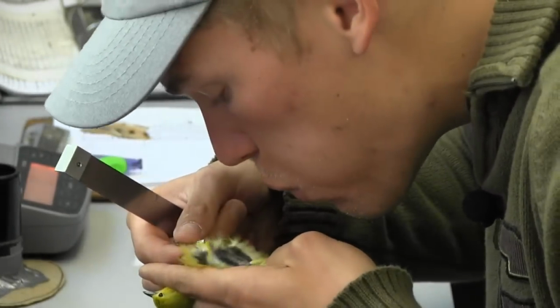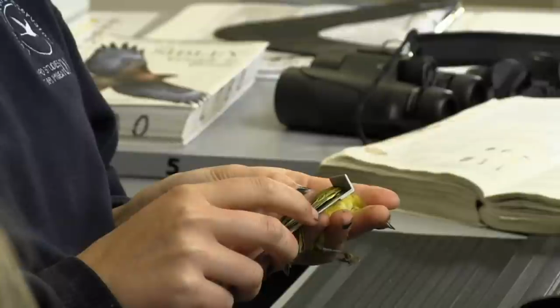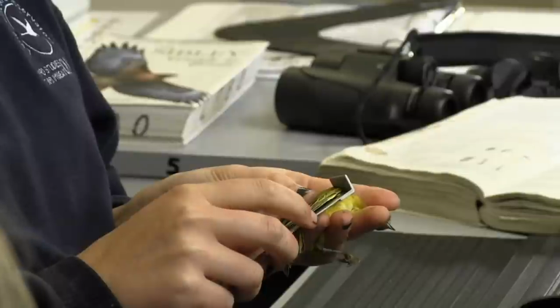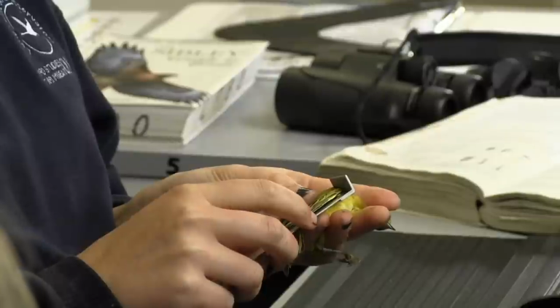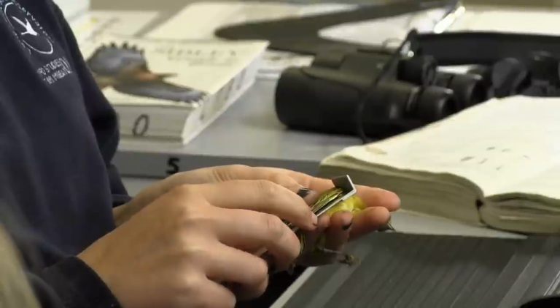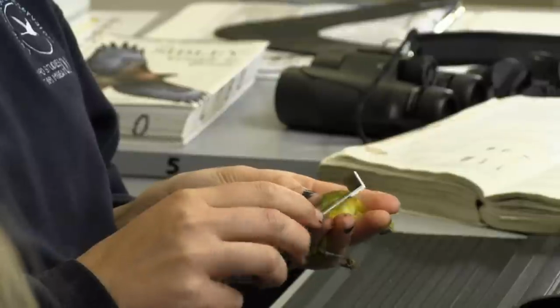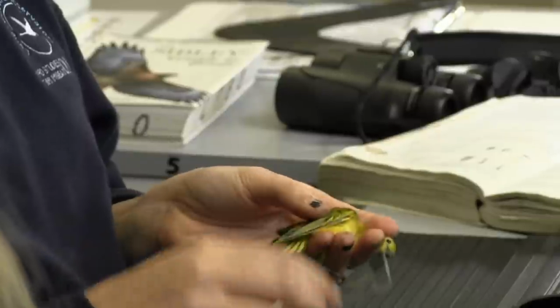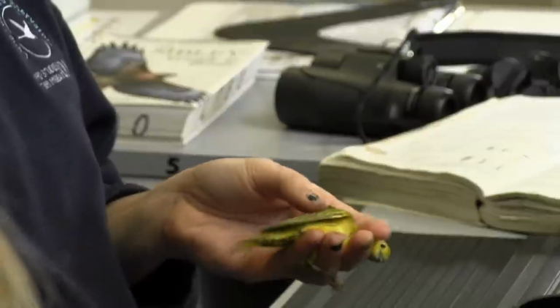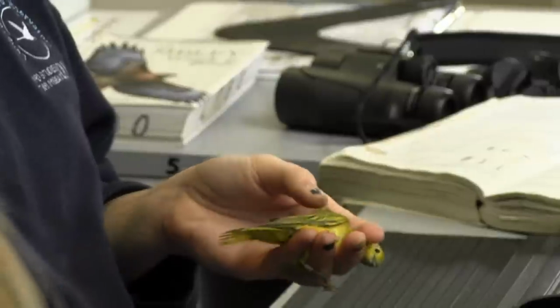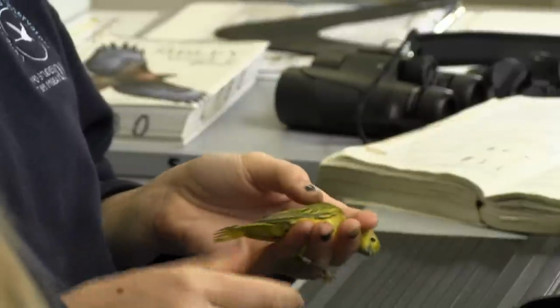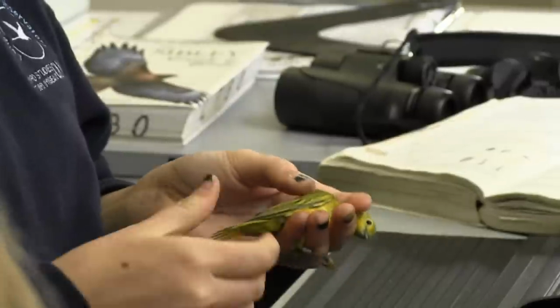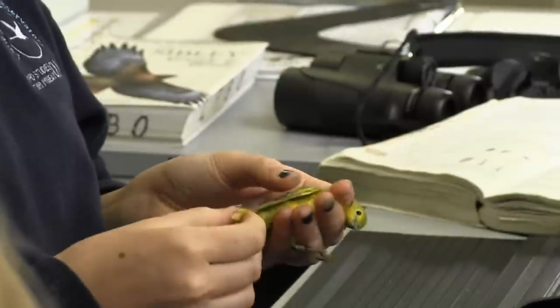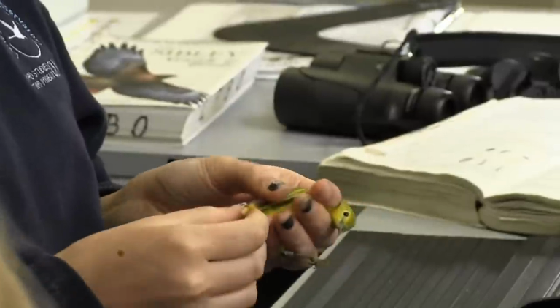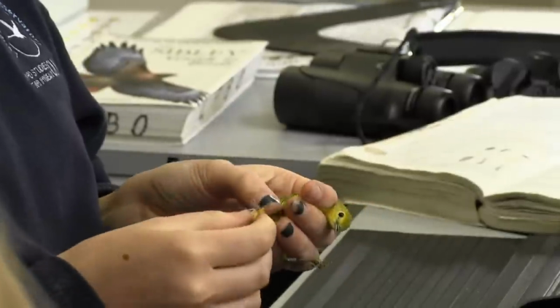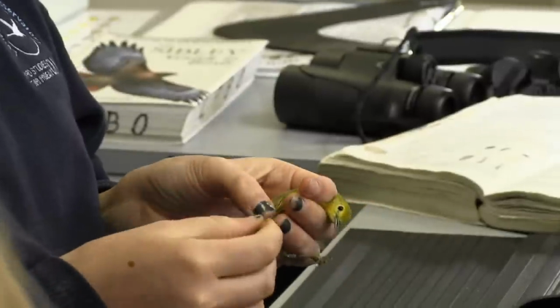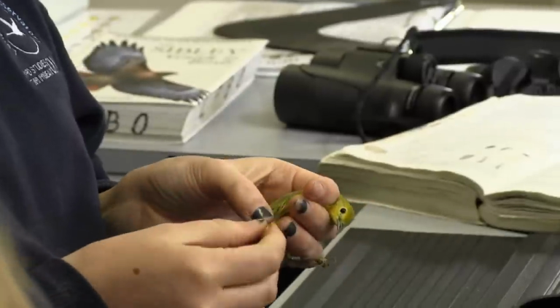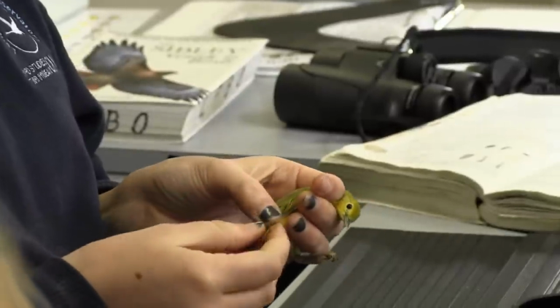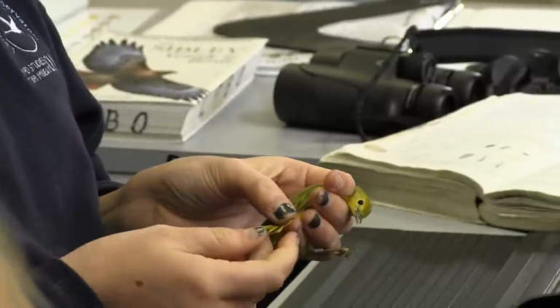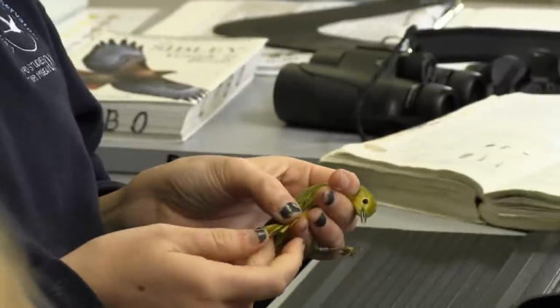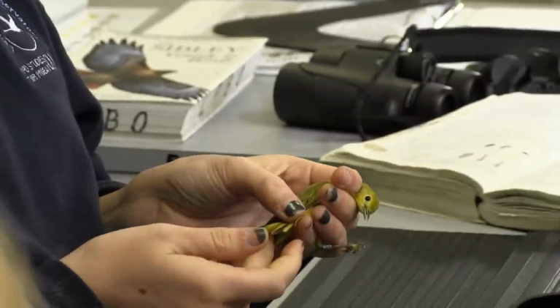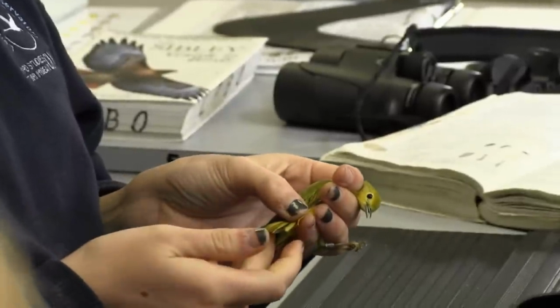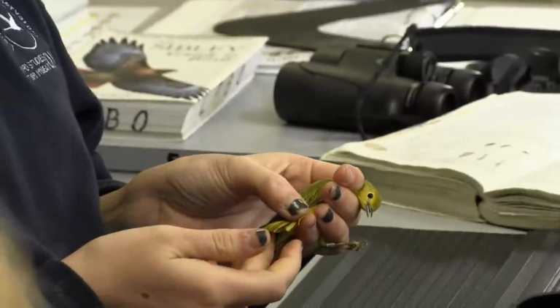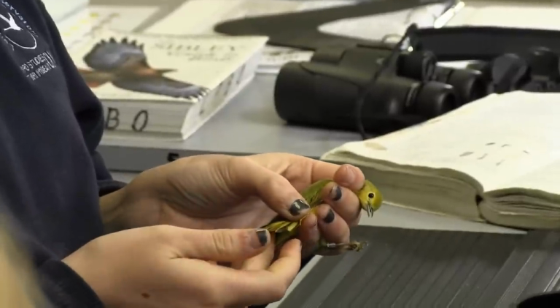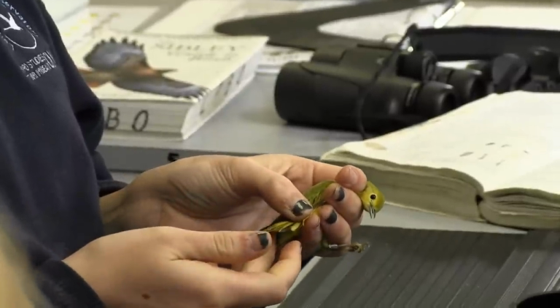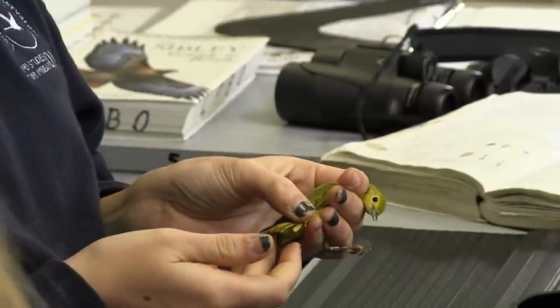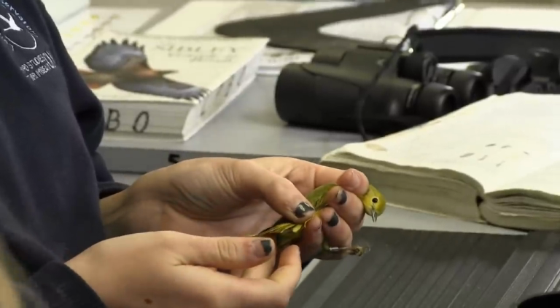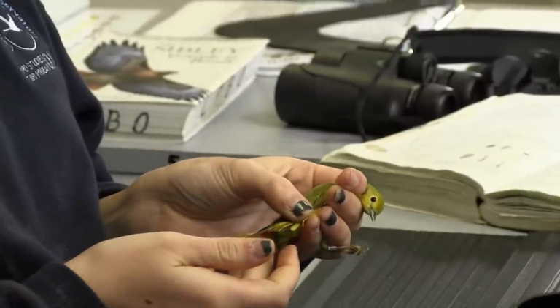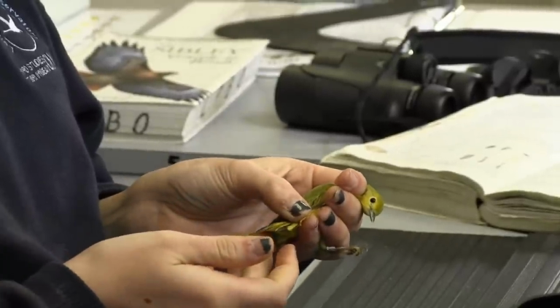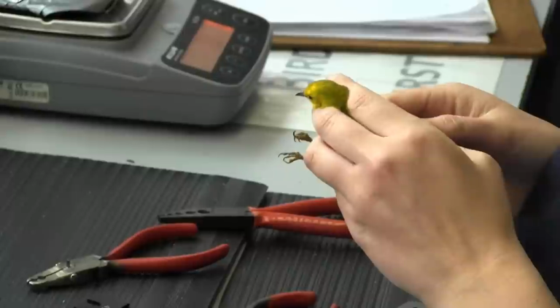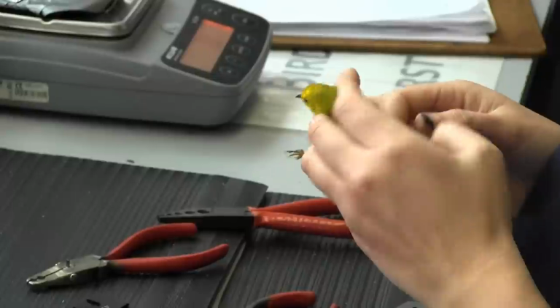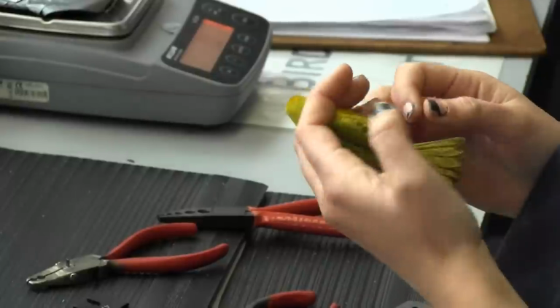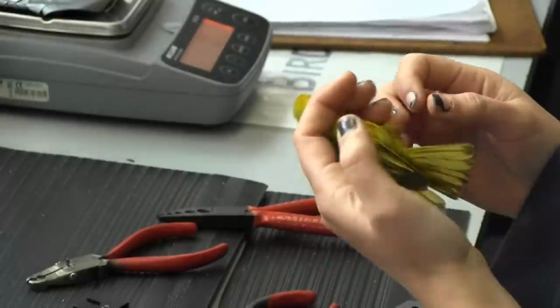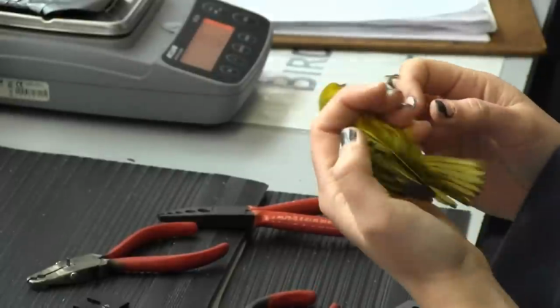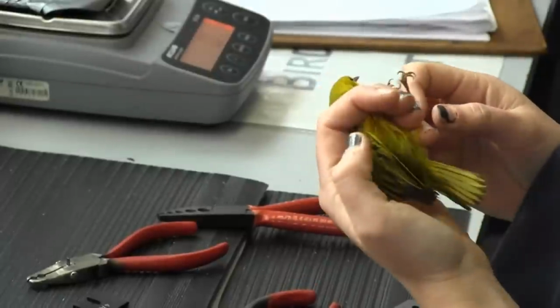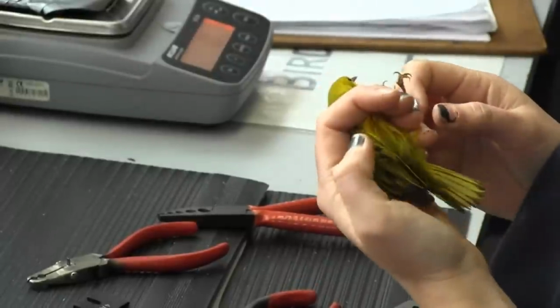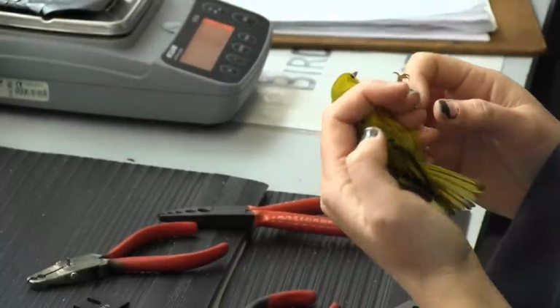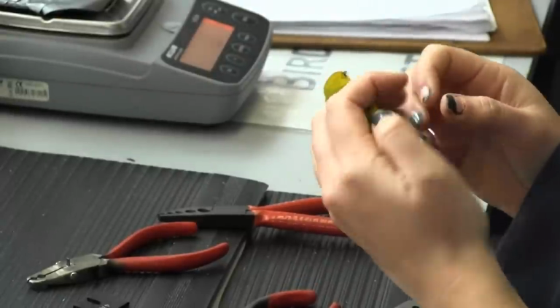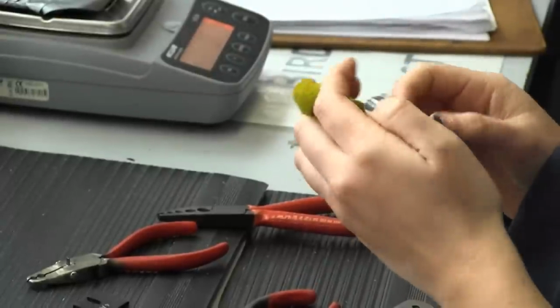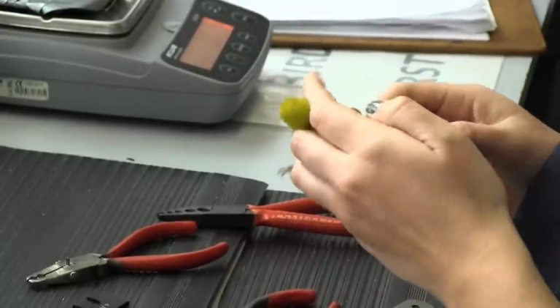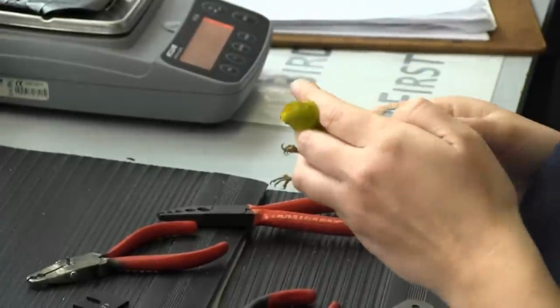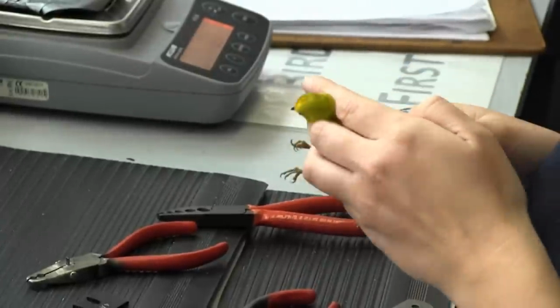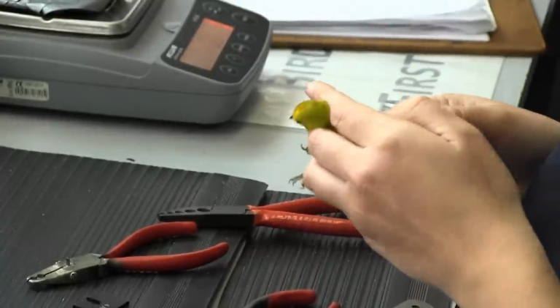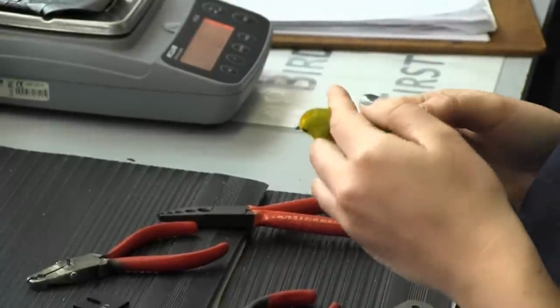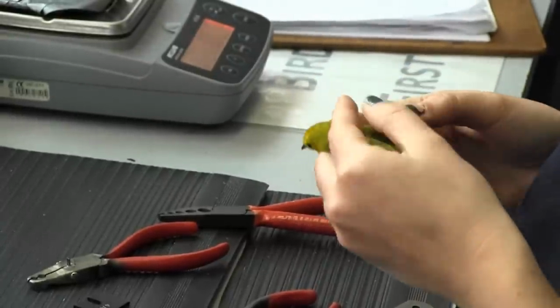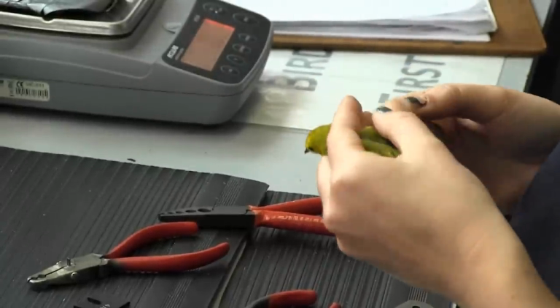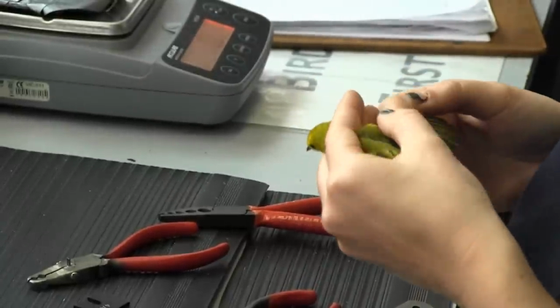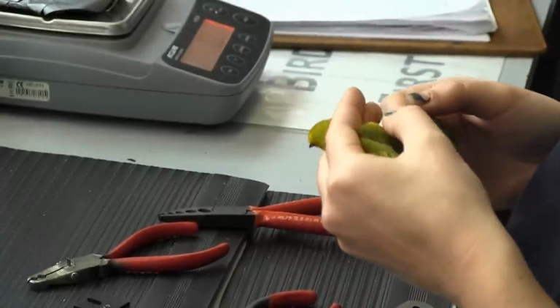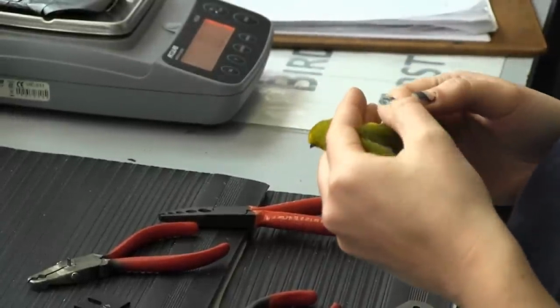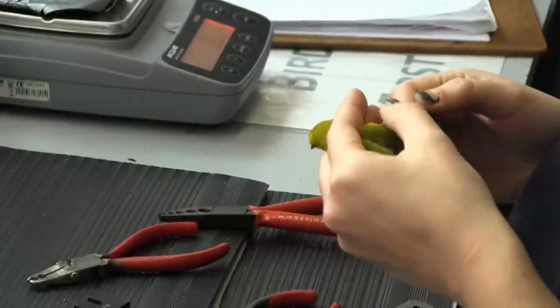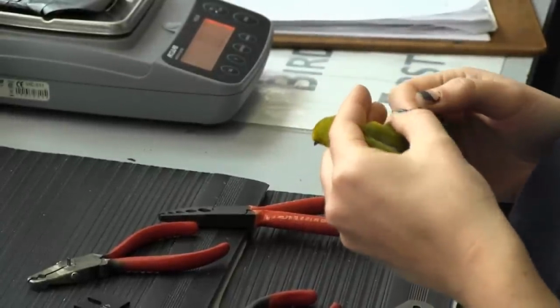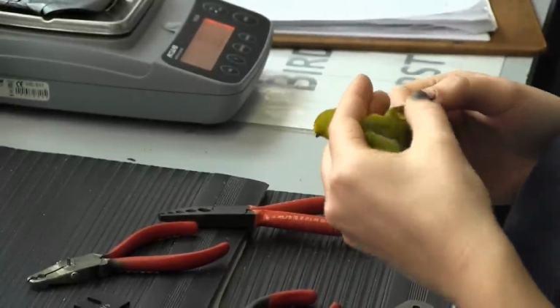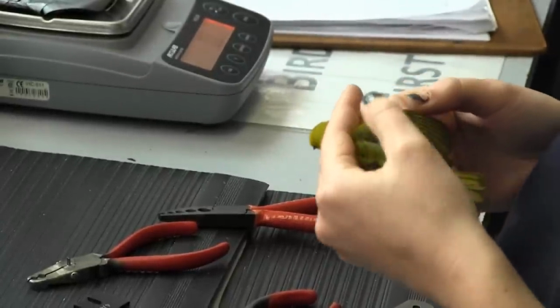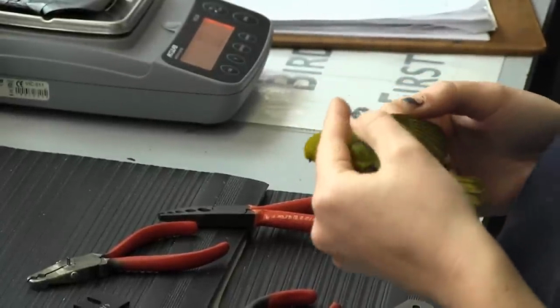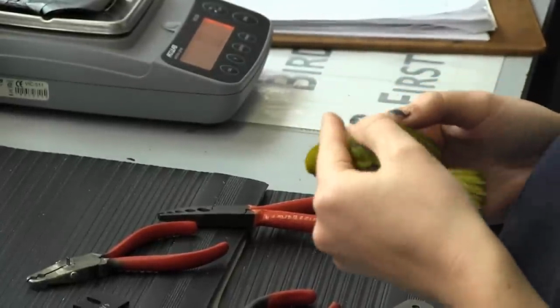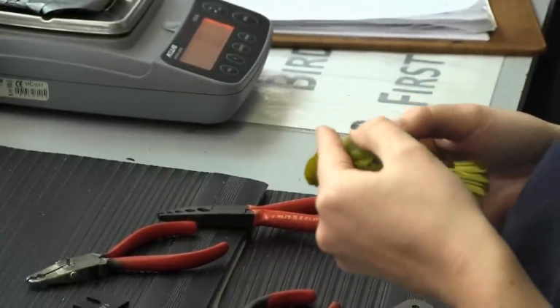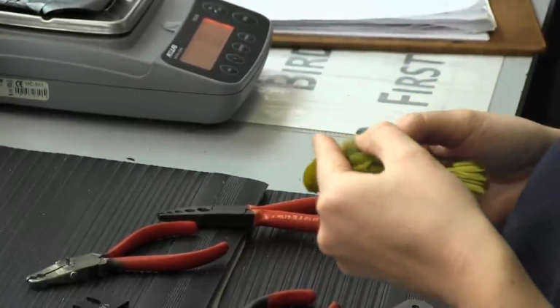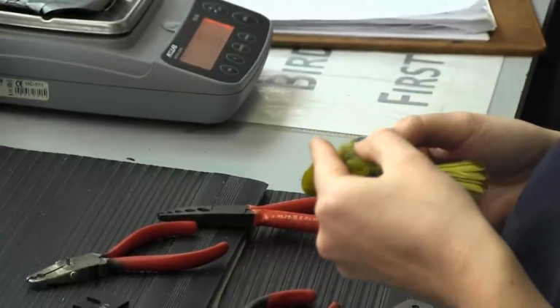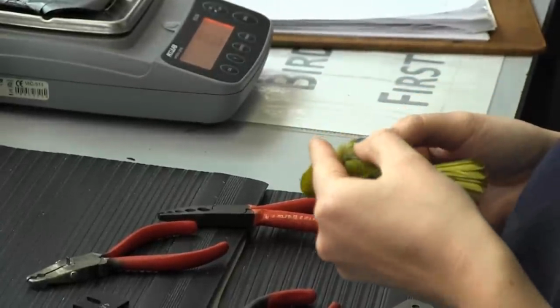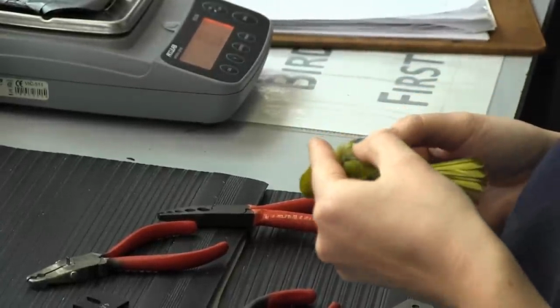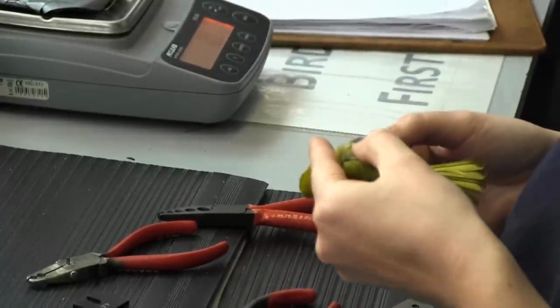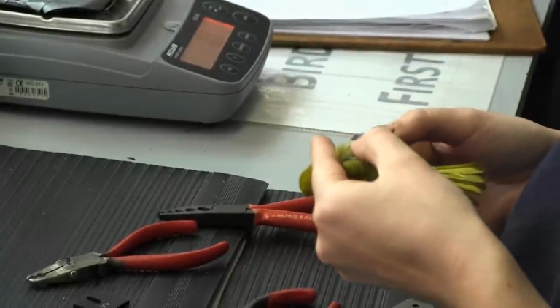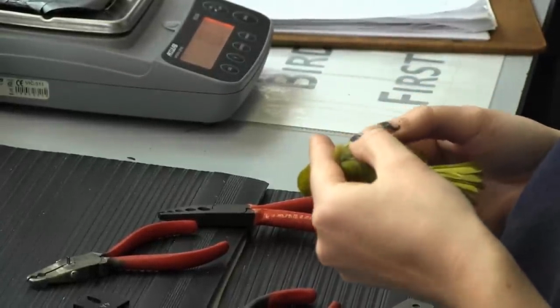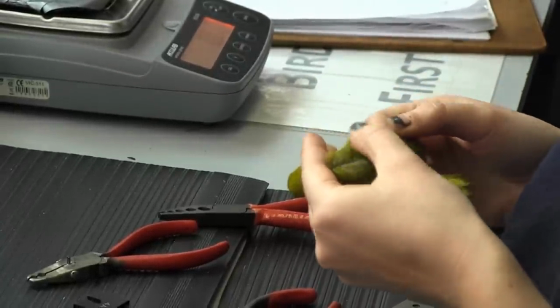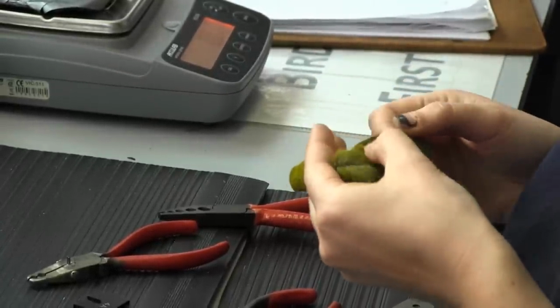The bander will also take a wing cord measurement with a special ruler. The last step is to determine the bird's age and sex by looking at the molted plumage.